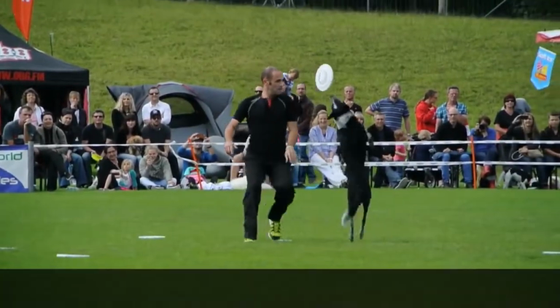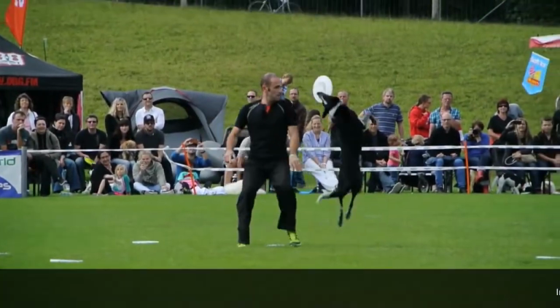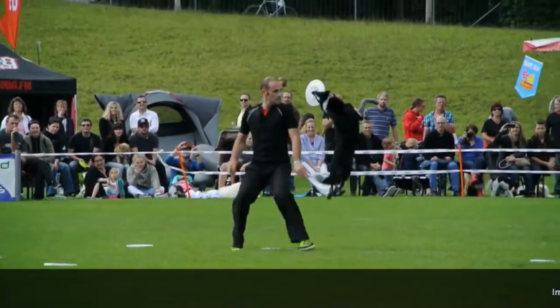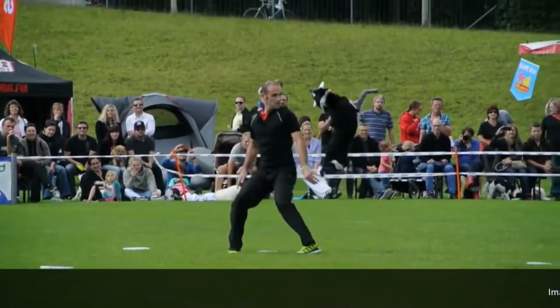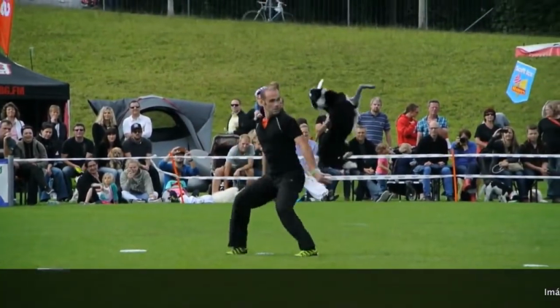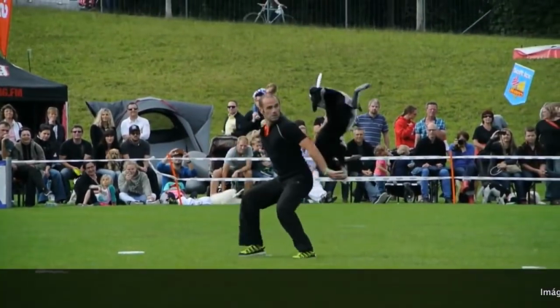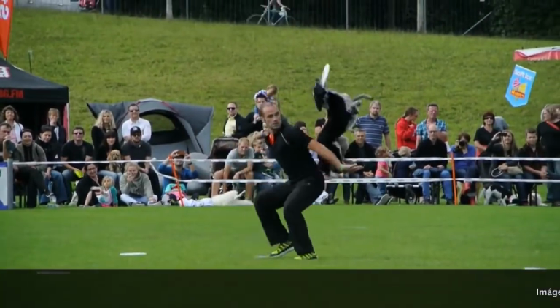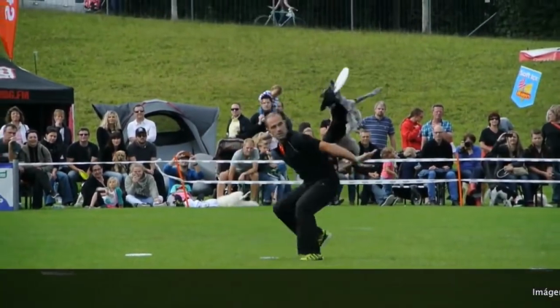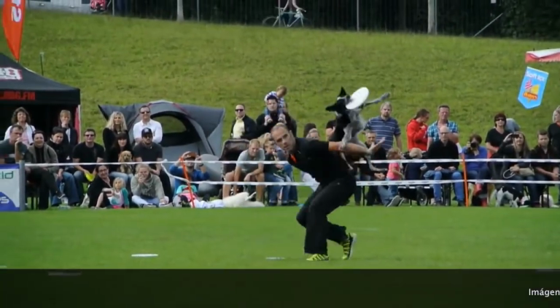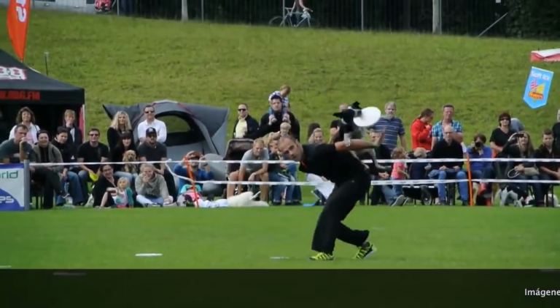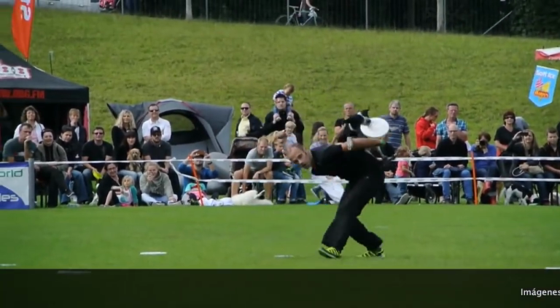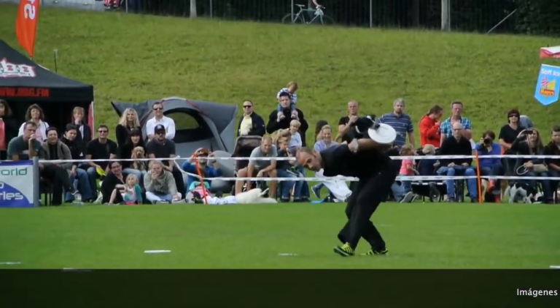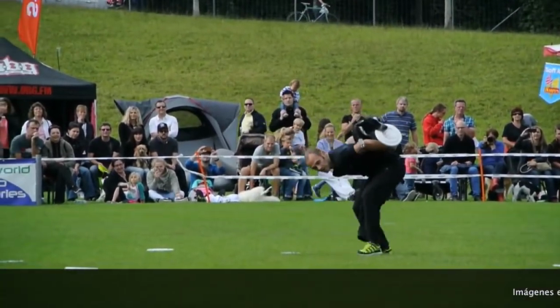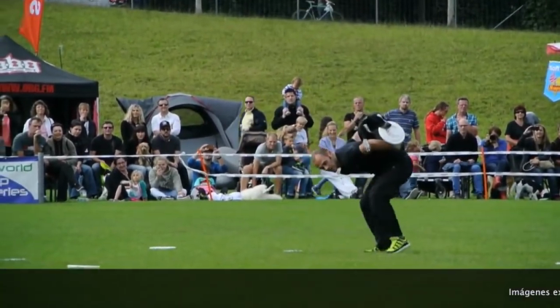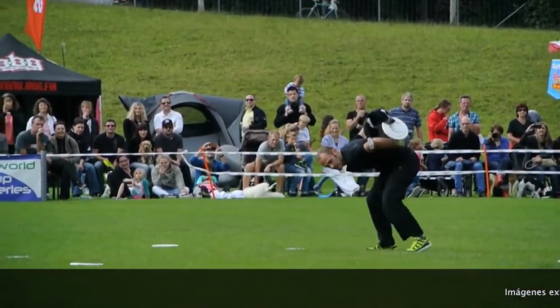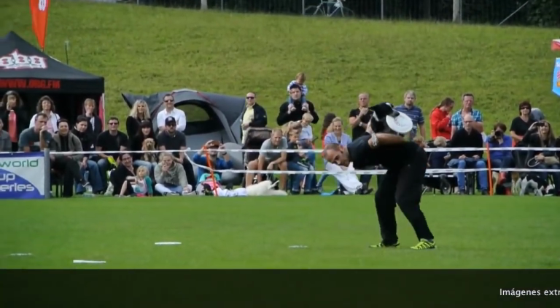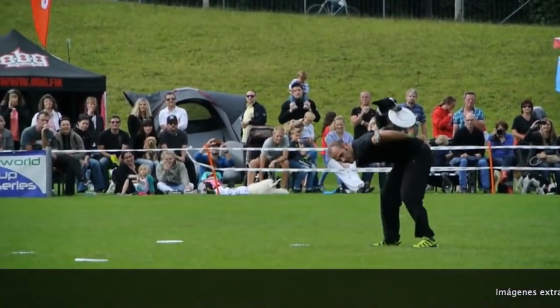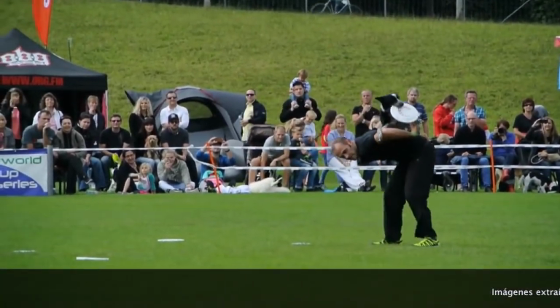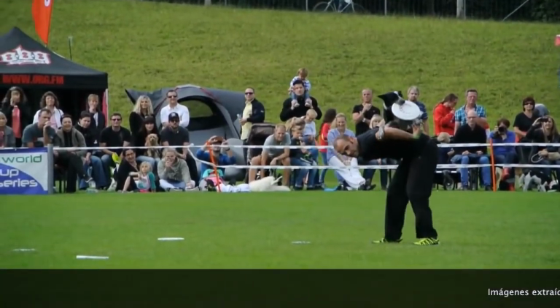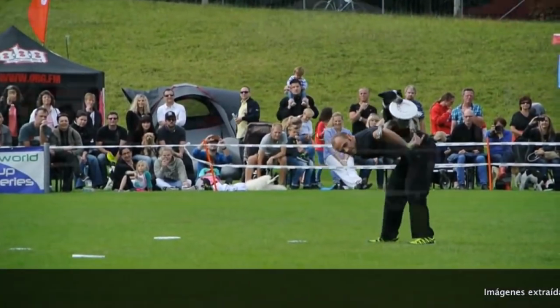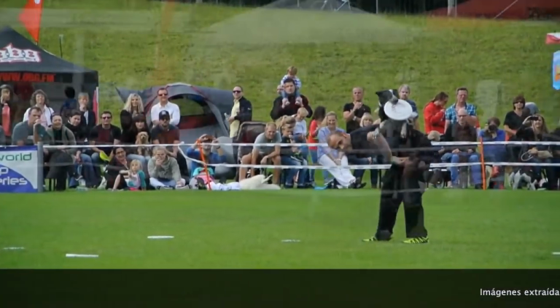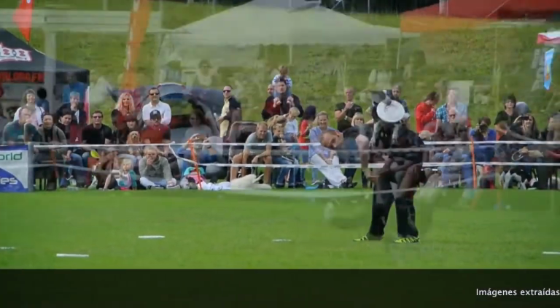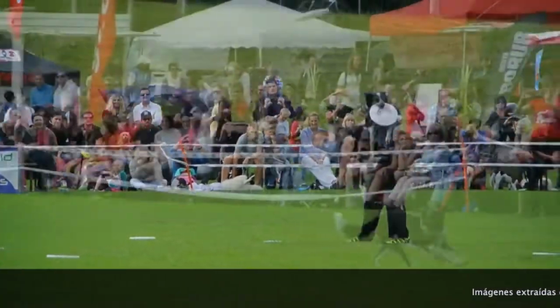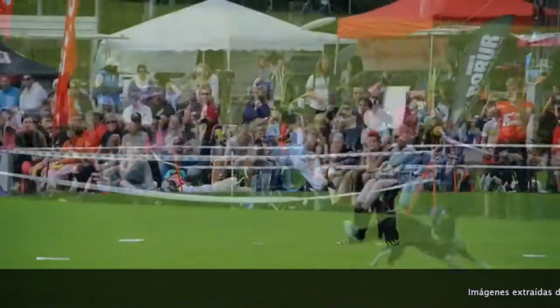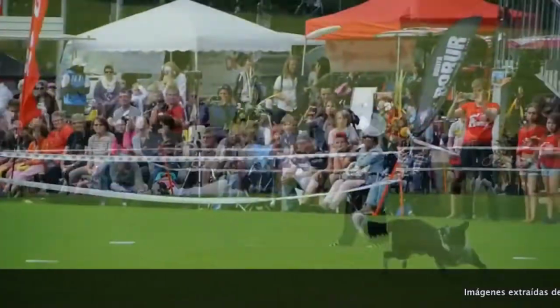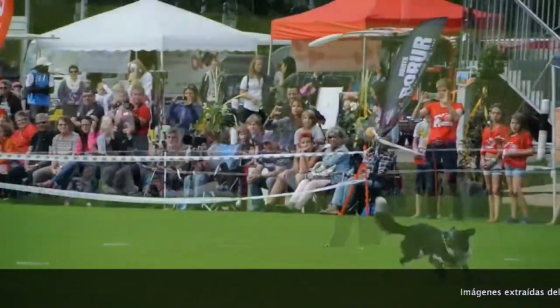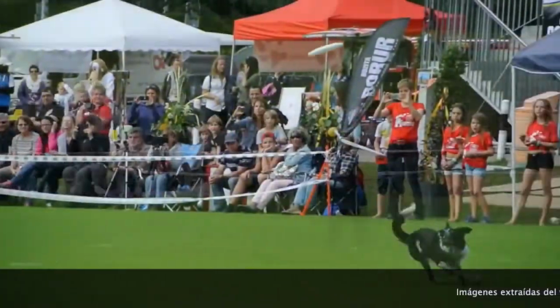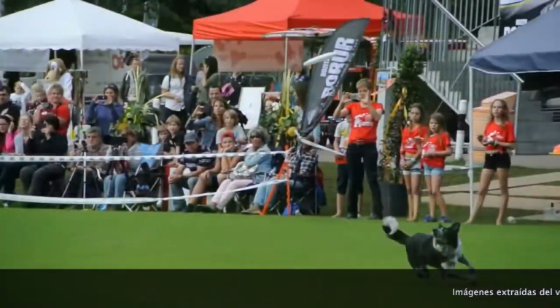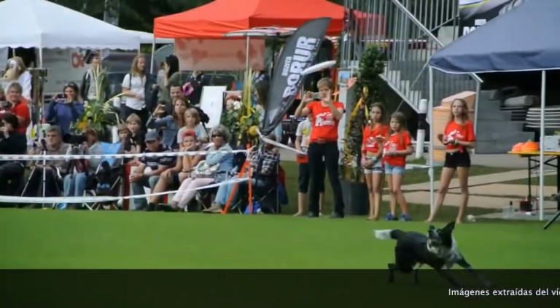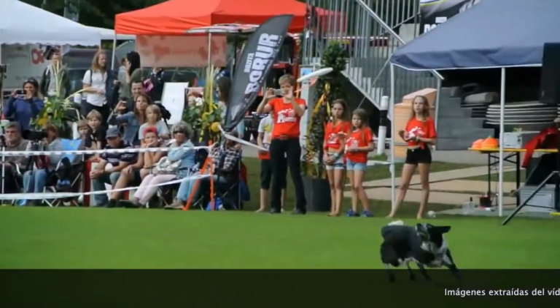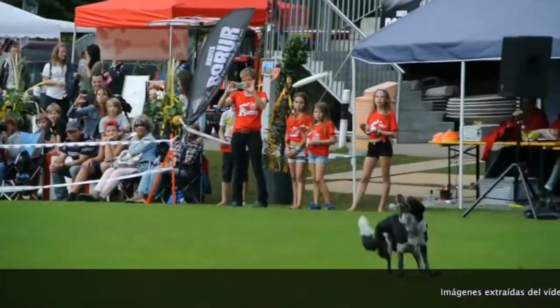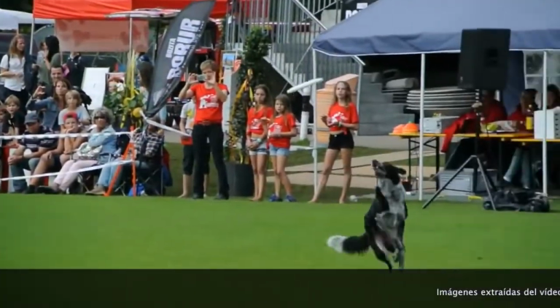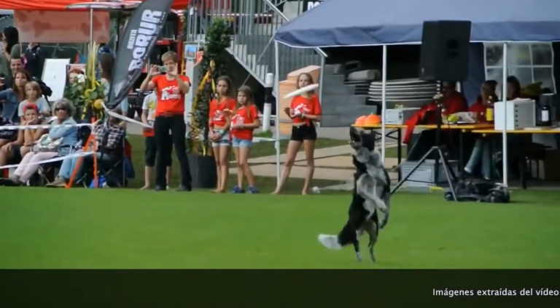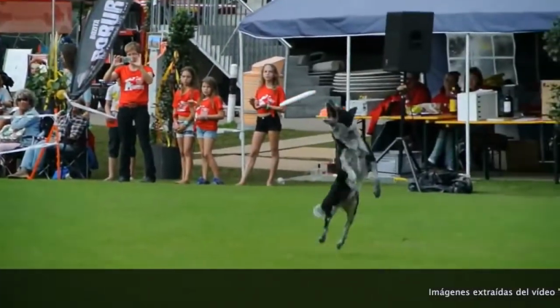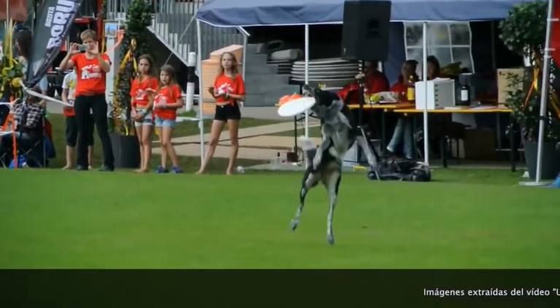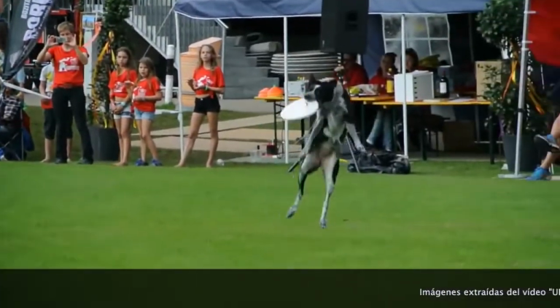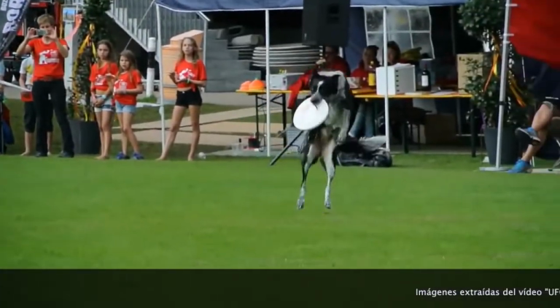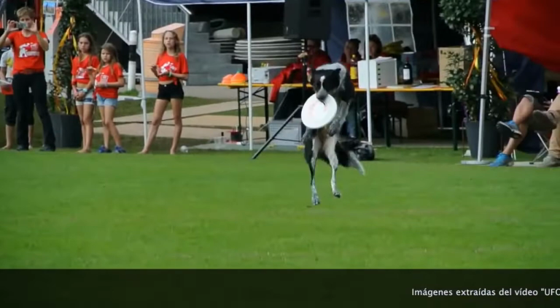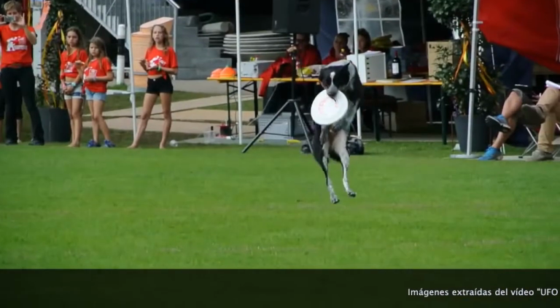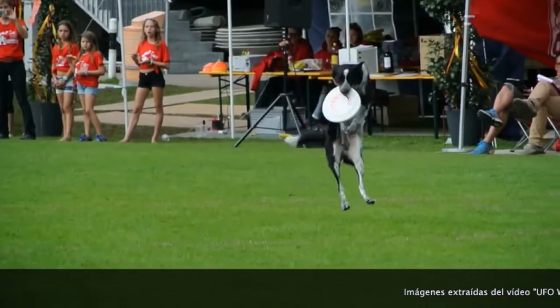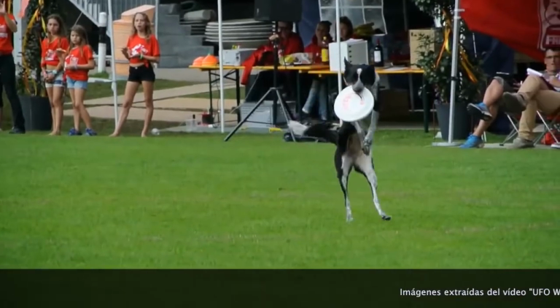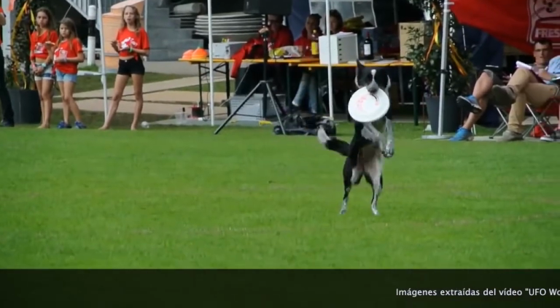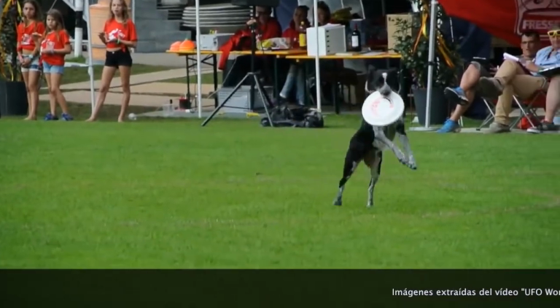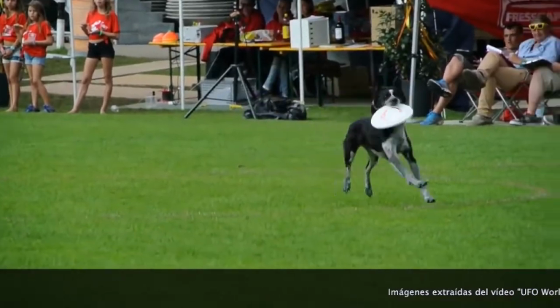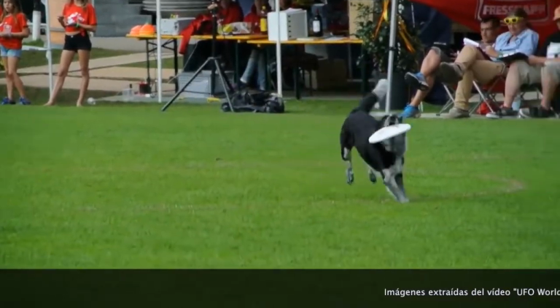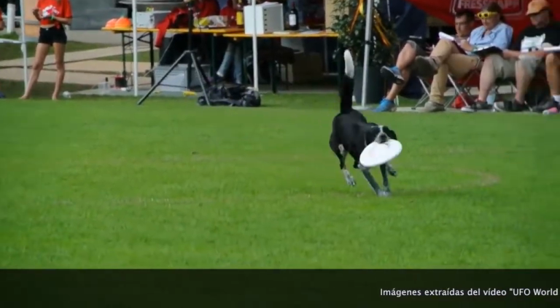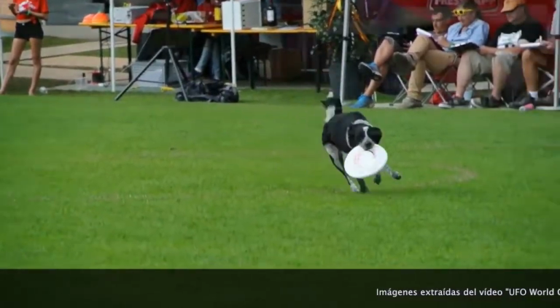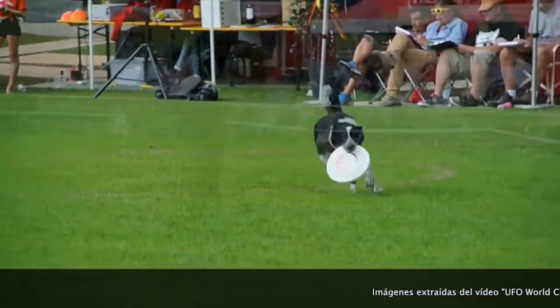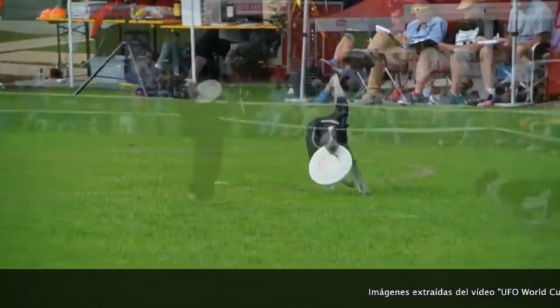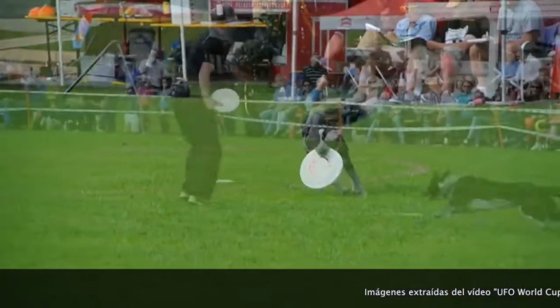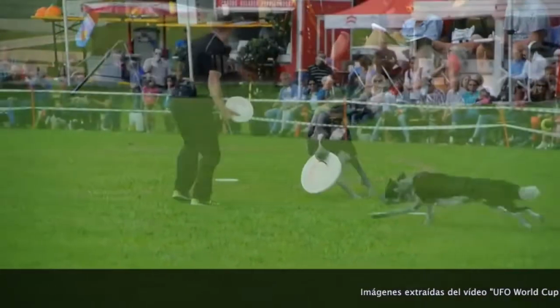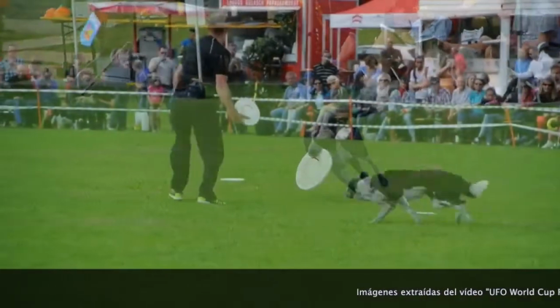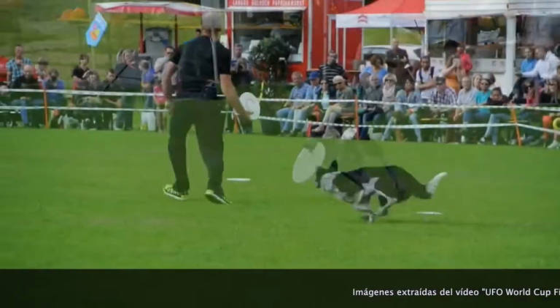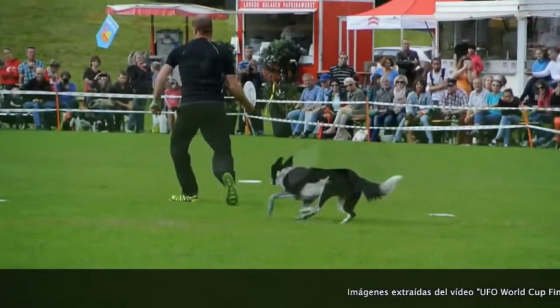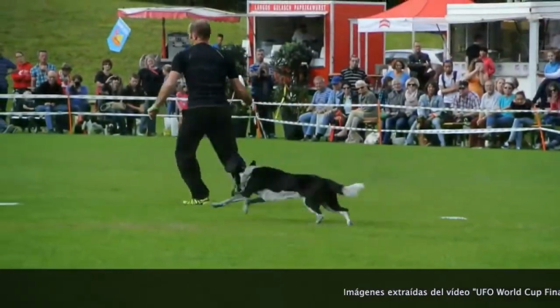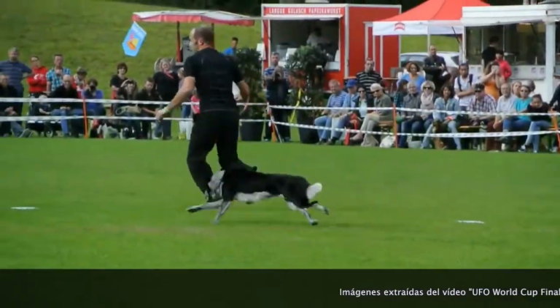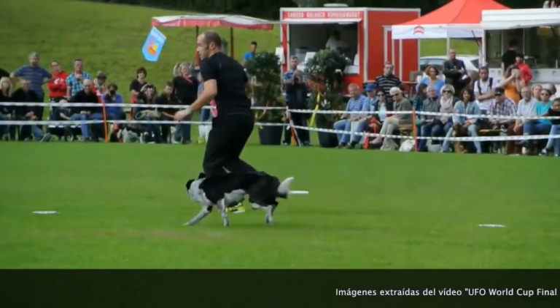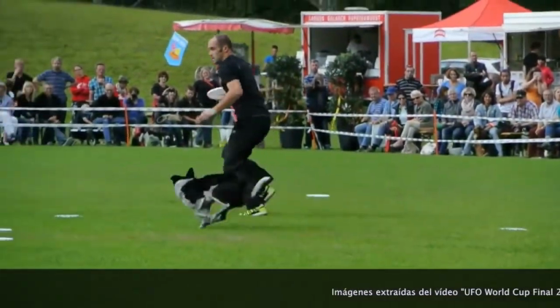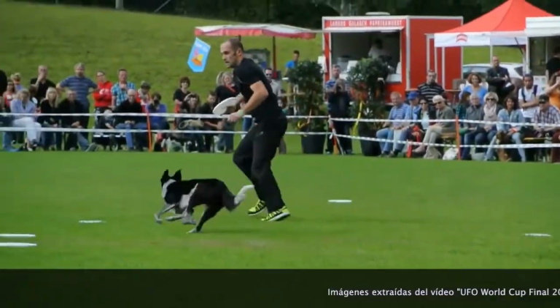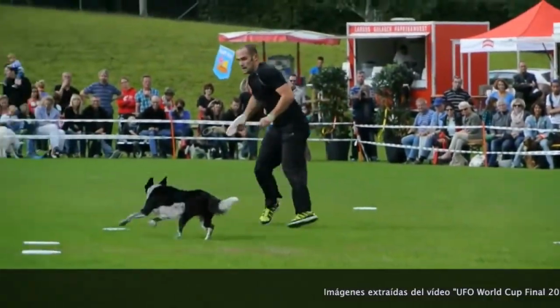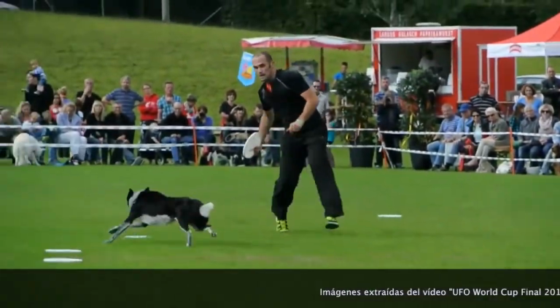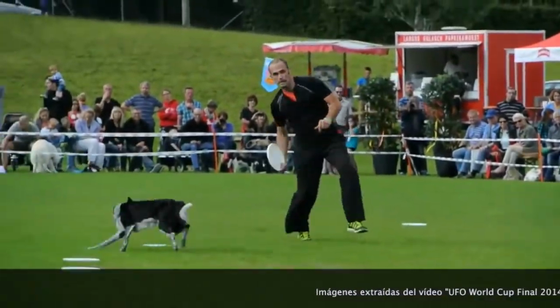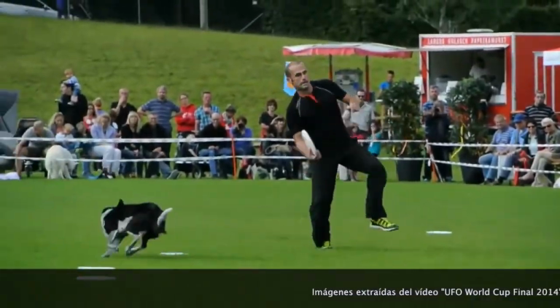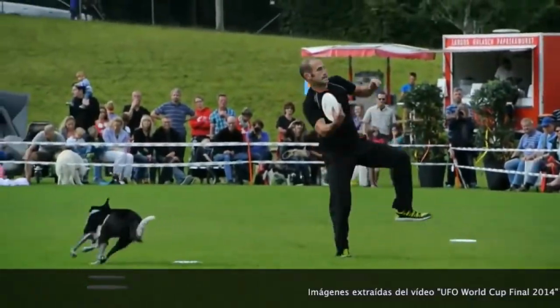El Disc Dog es una actividad o juego en el que guías humanos lanzan al aire discos con la intención de que su perro los capture en el aire.